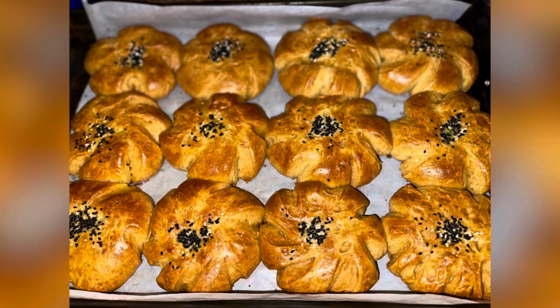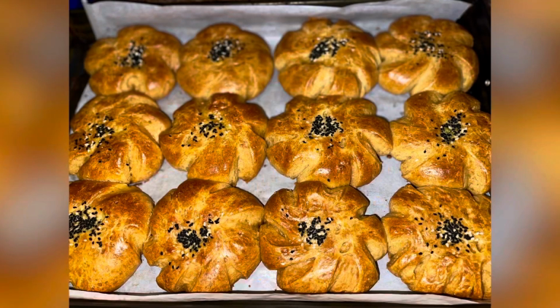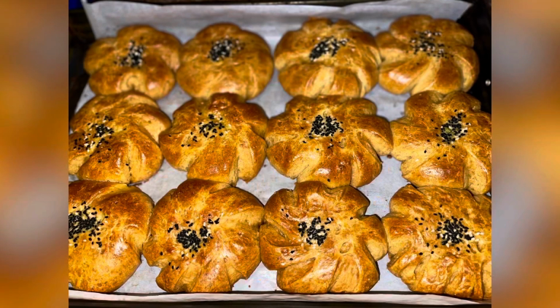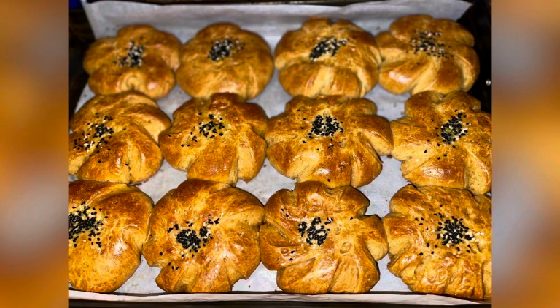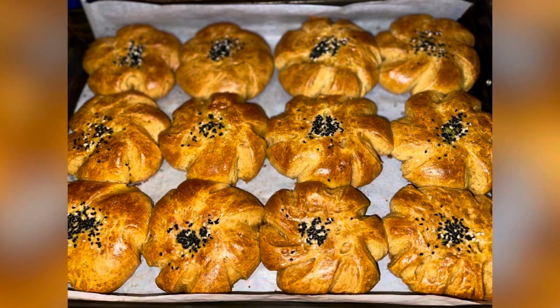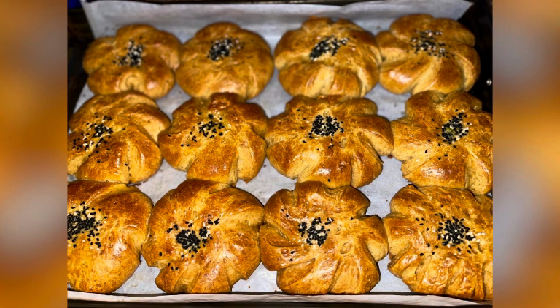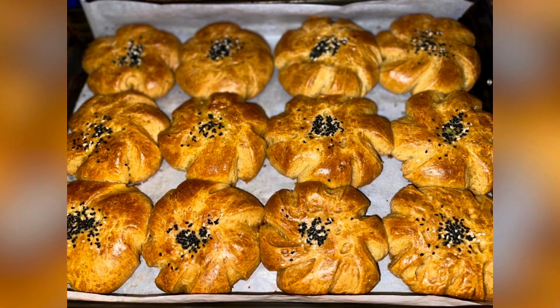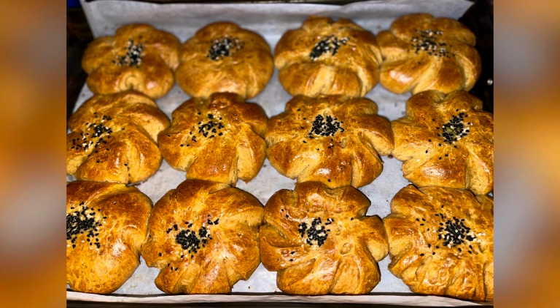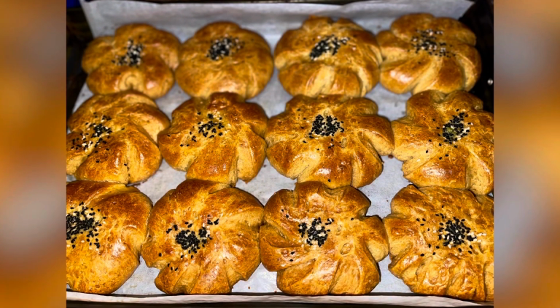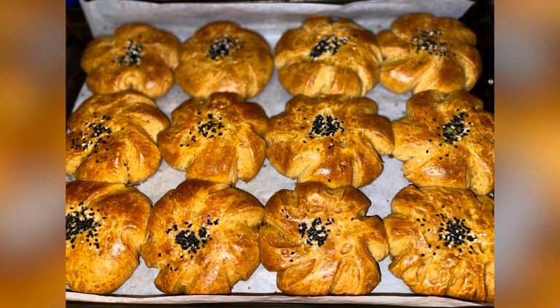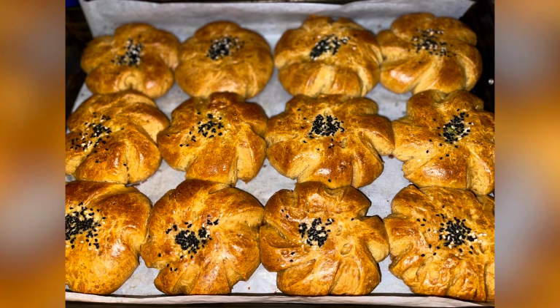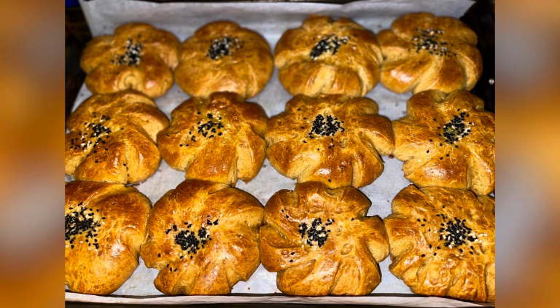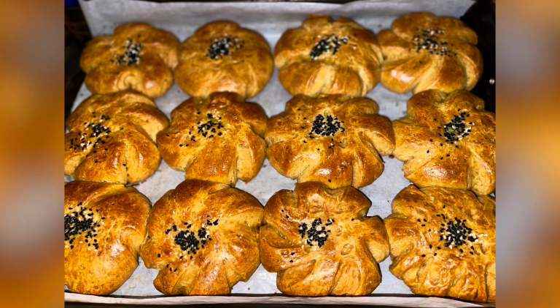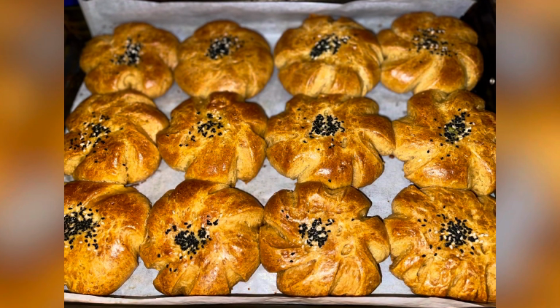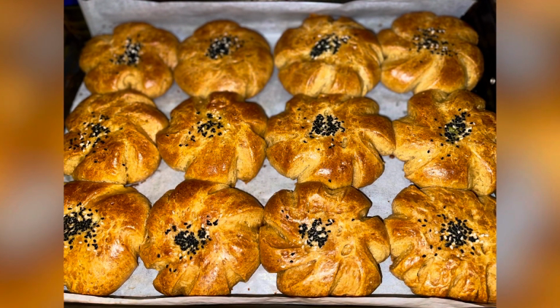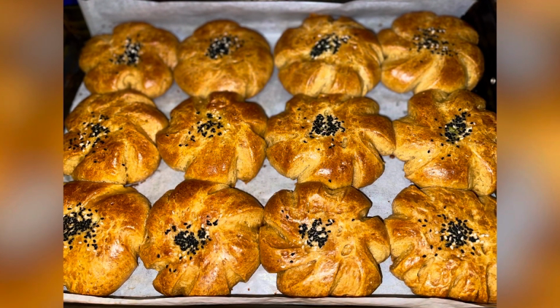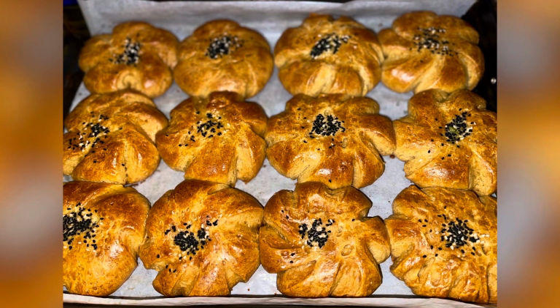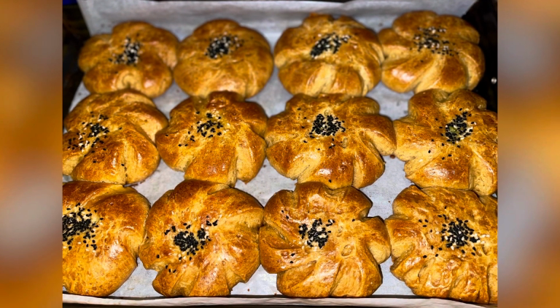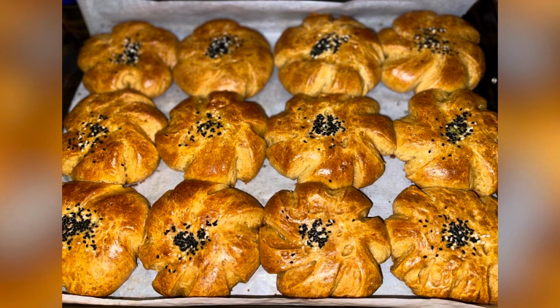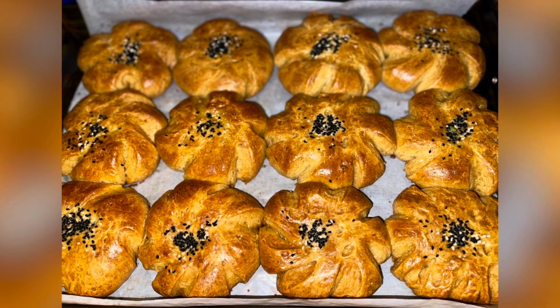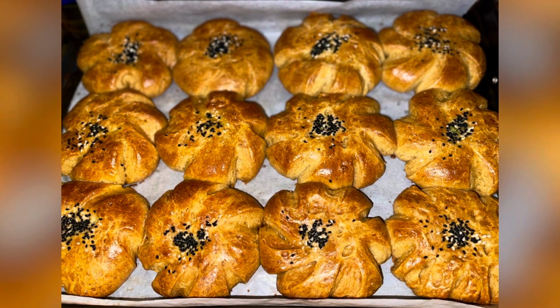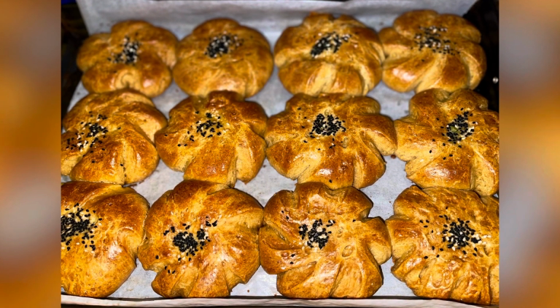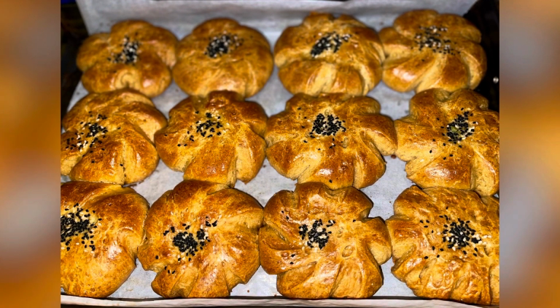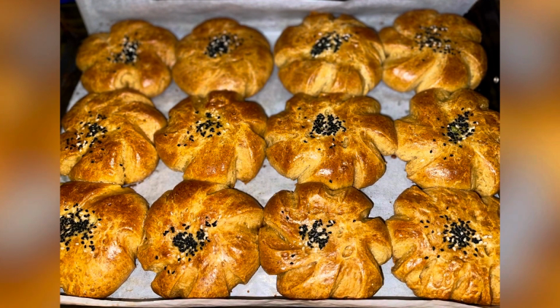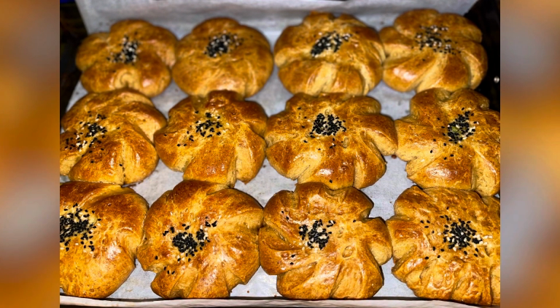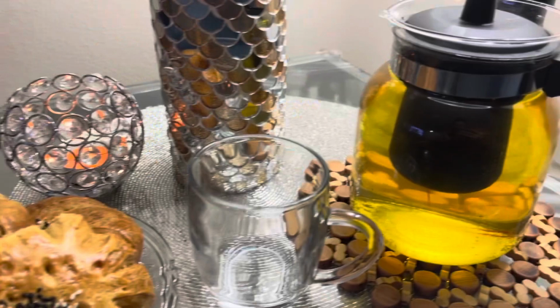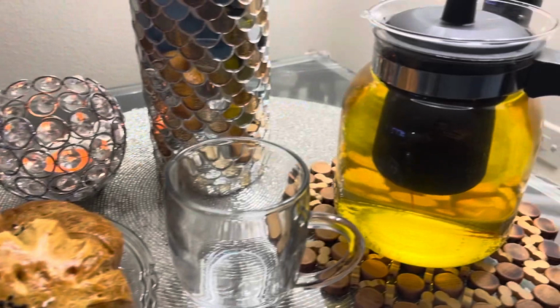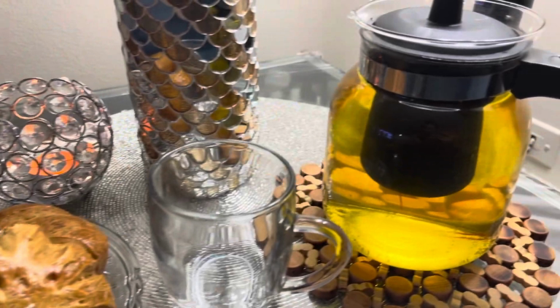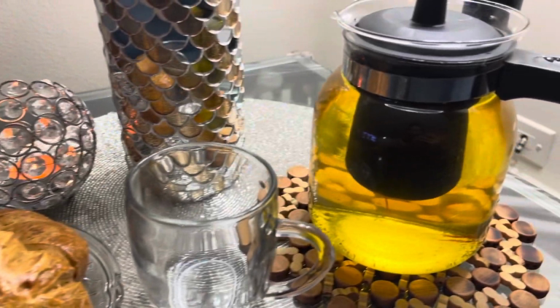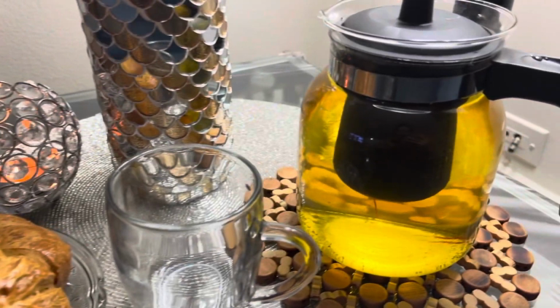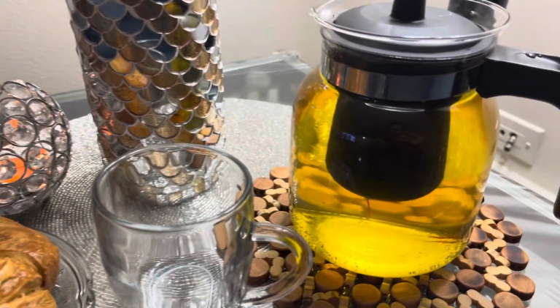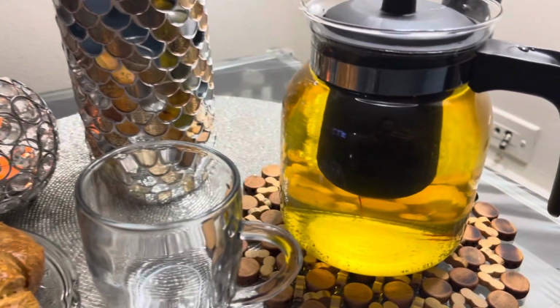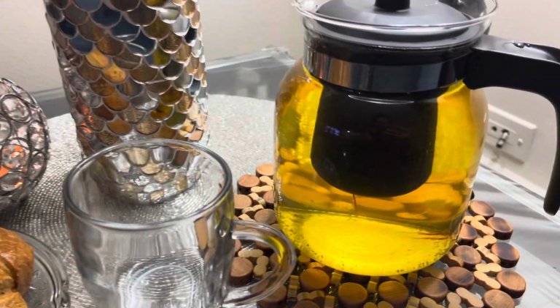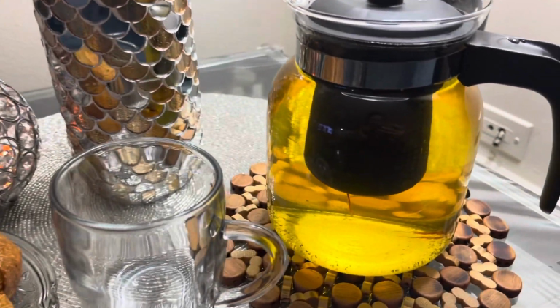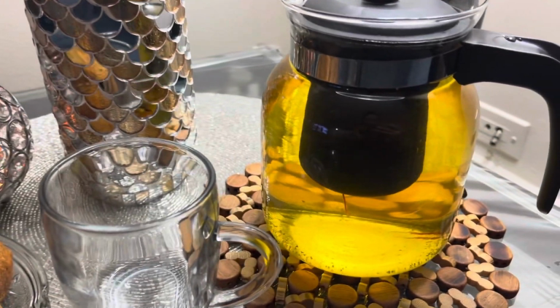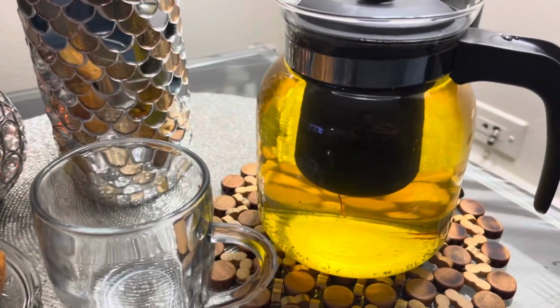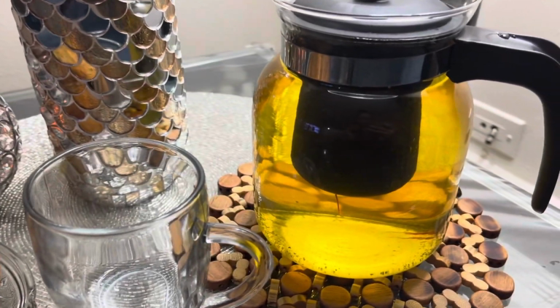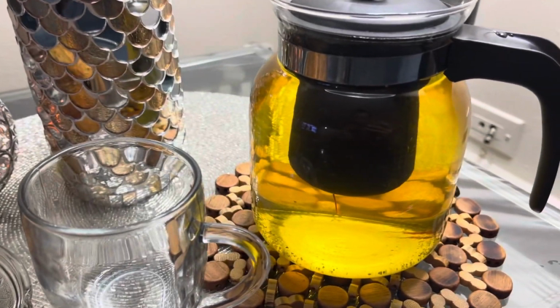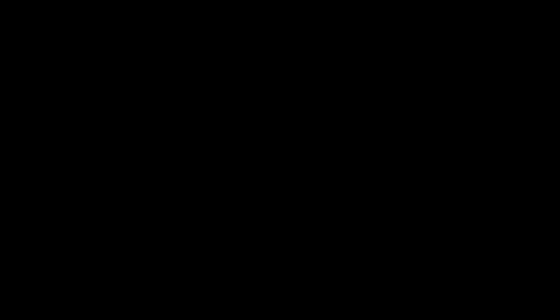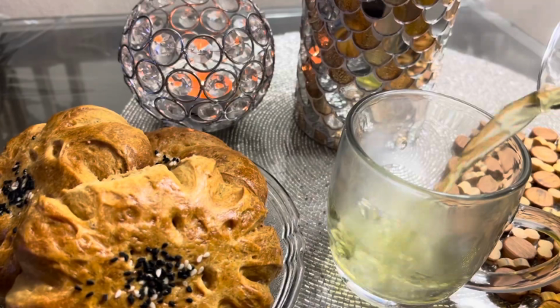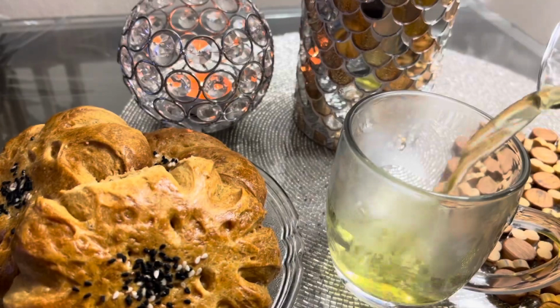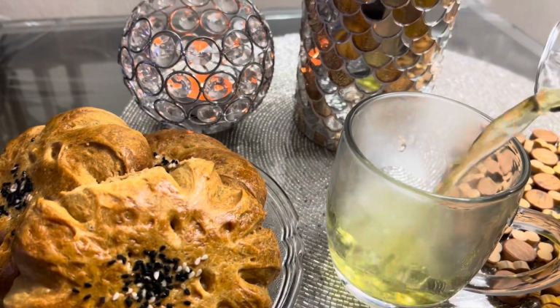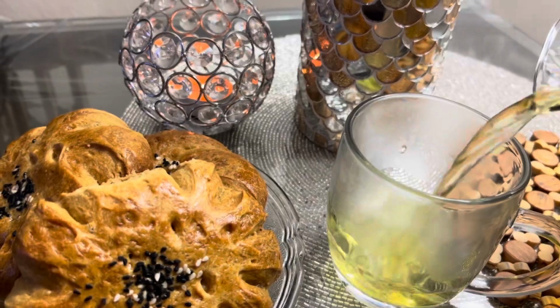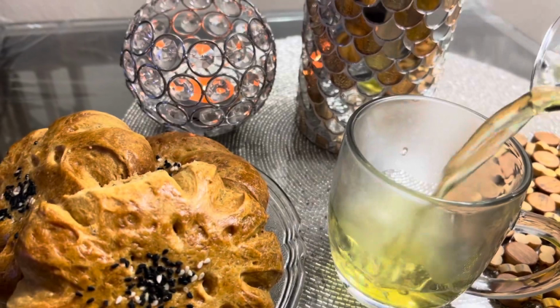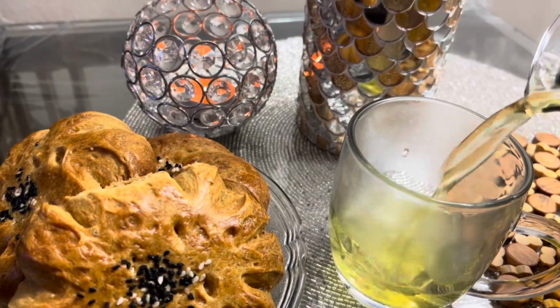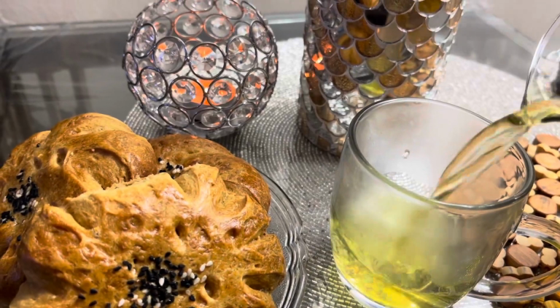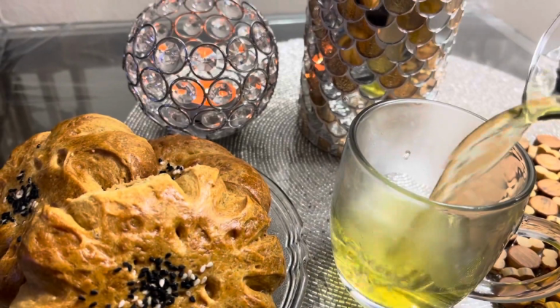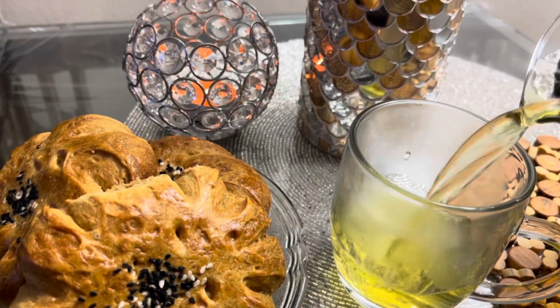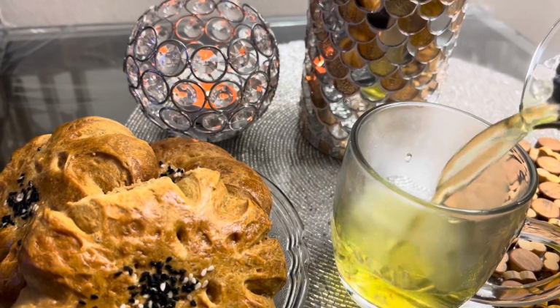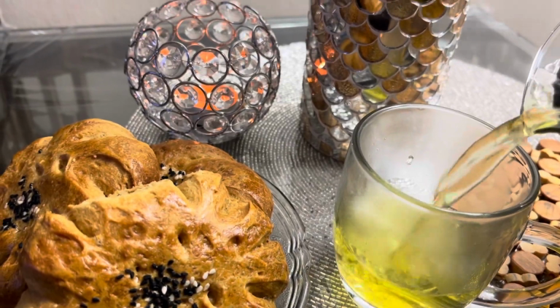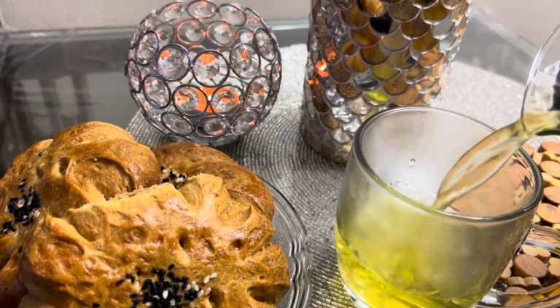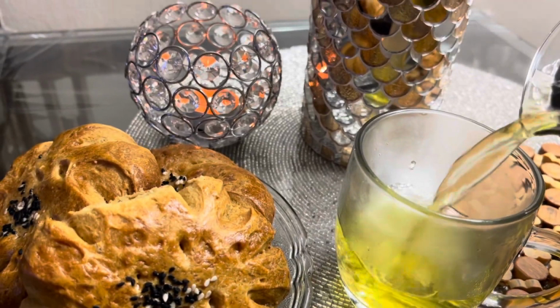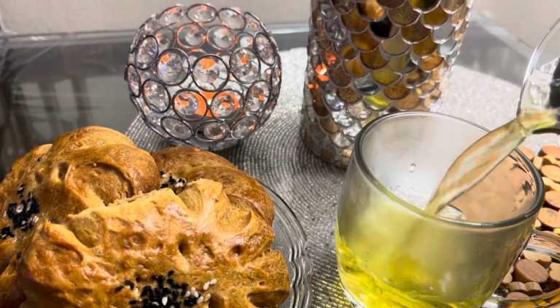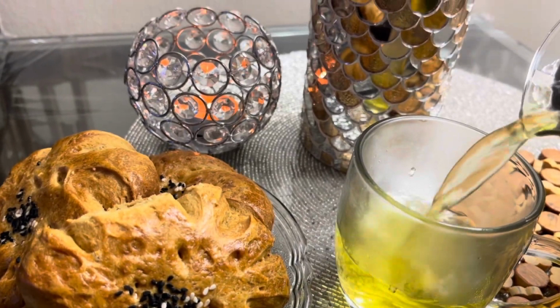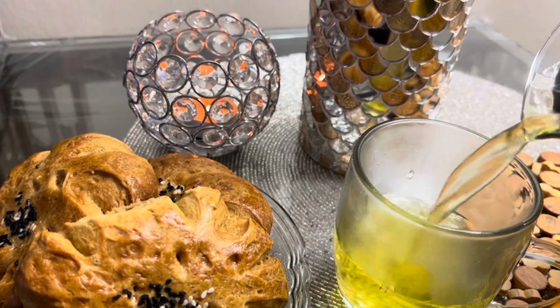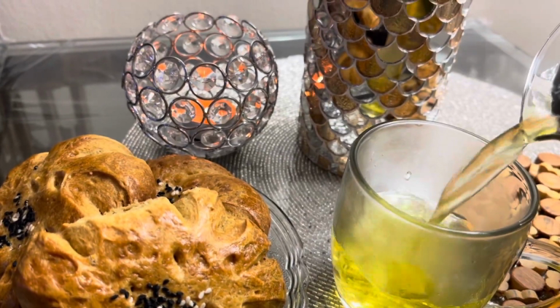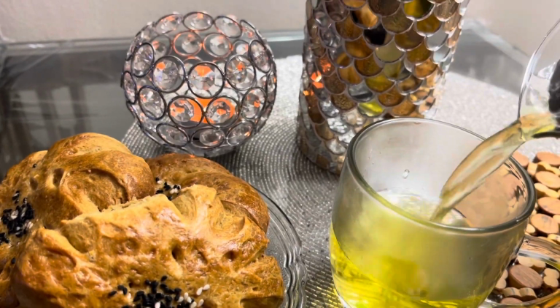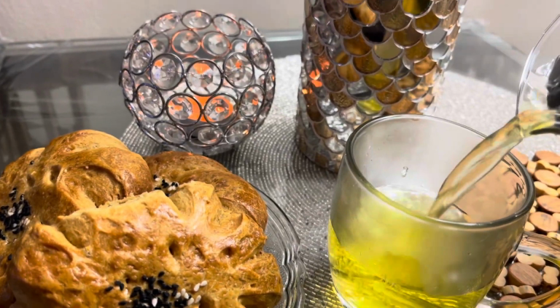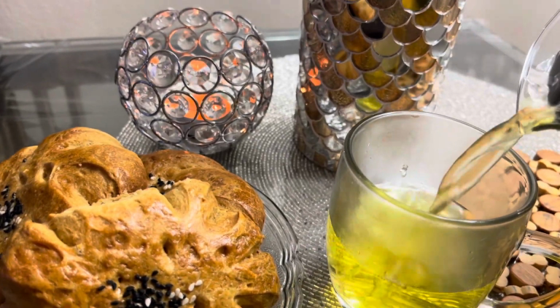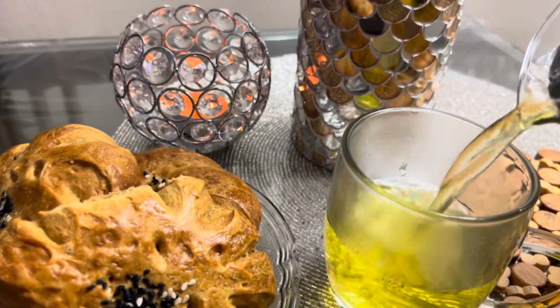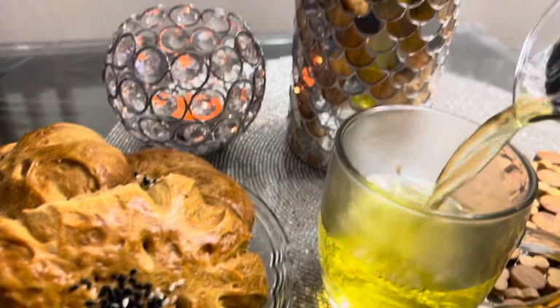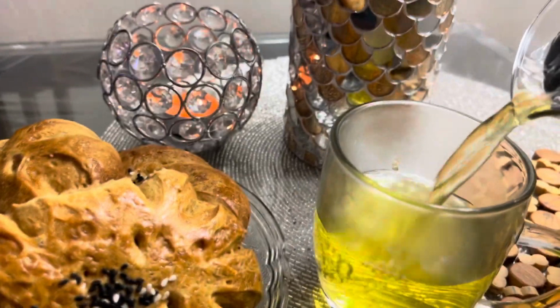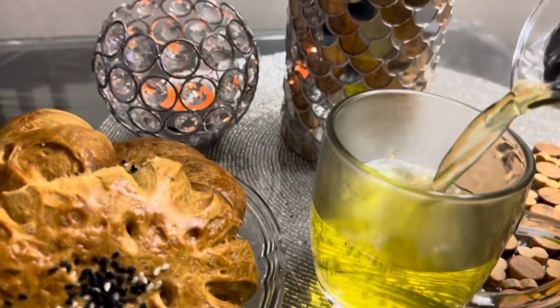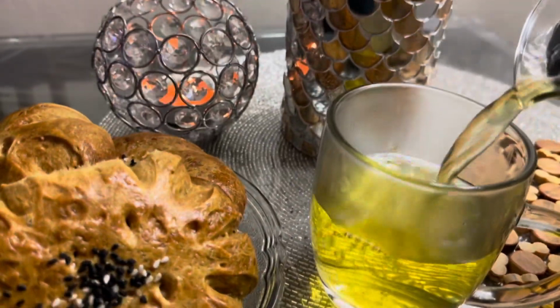If you want to make it at home, feel free to make it and eat it with your saffron tea. If you guys want to see more, make sure to like, comment, and subscribe. Bye!